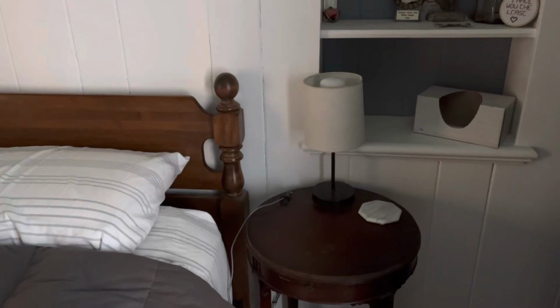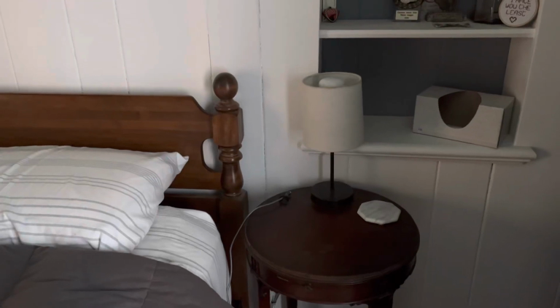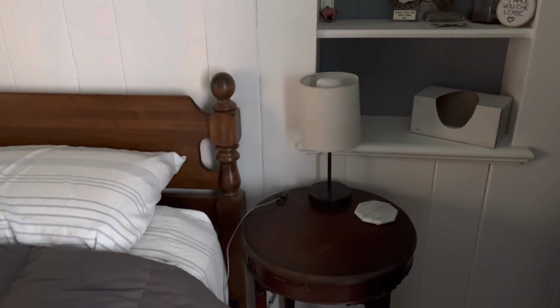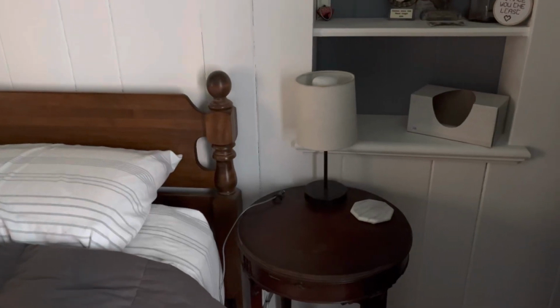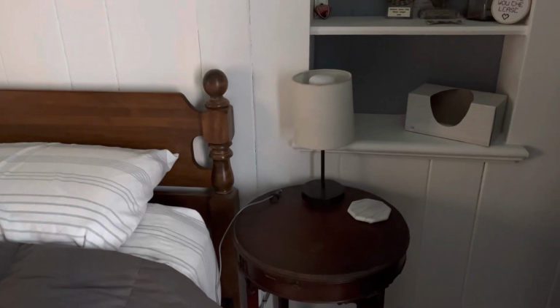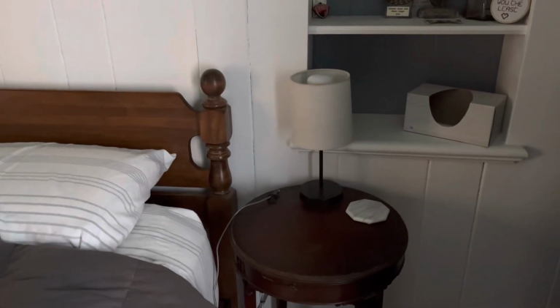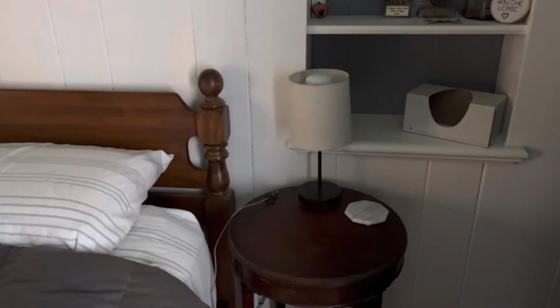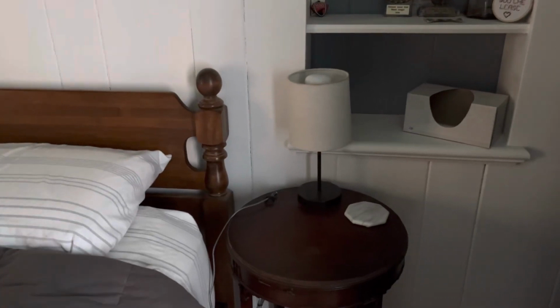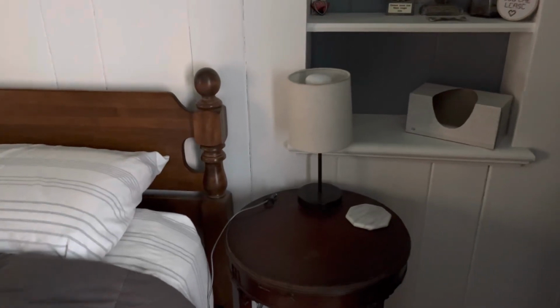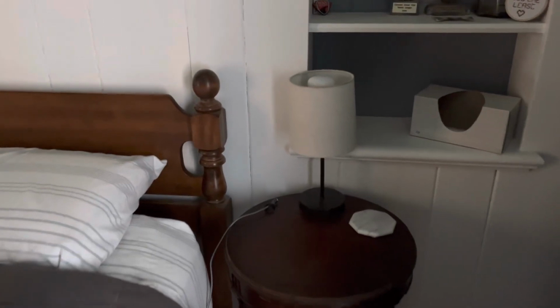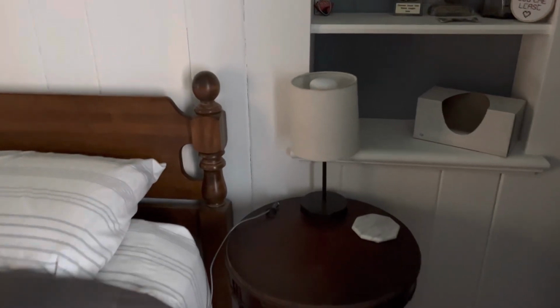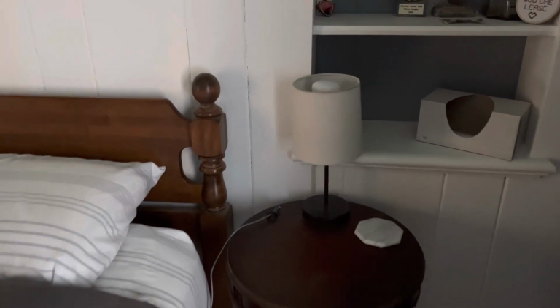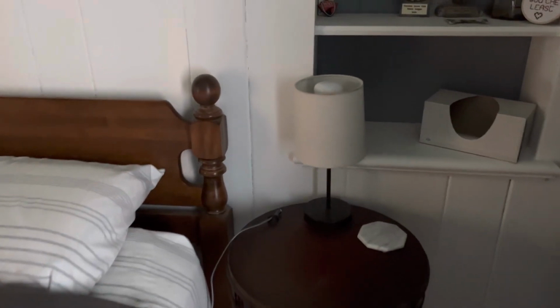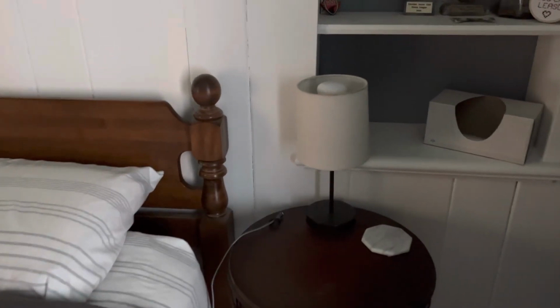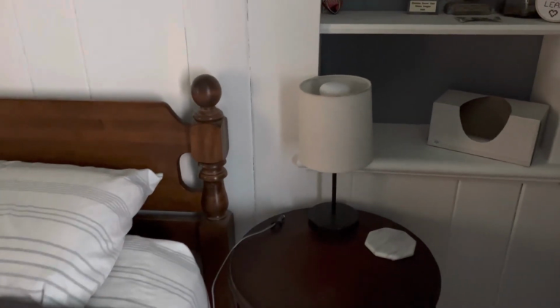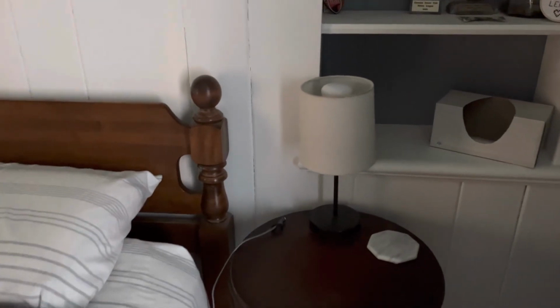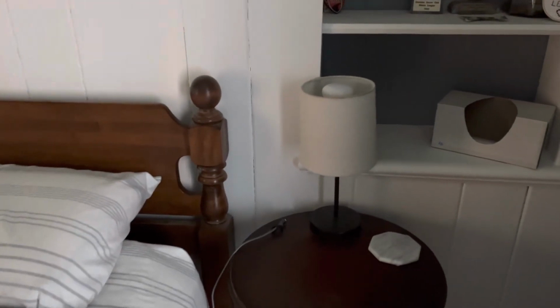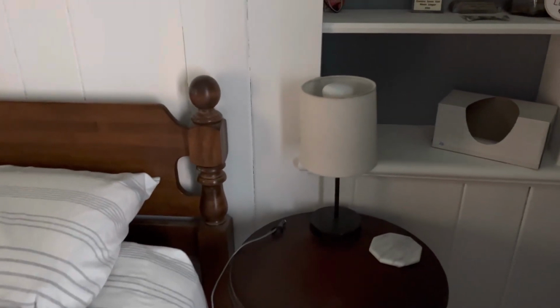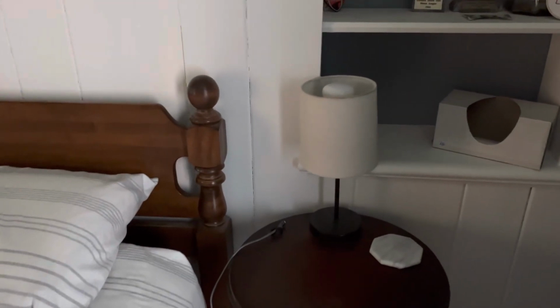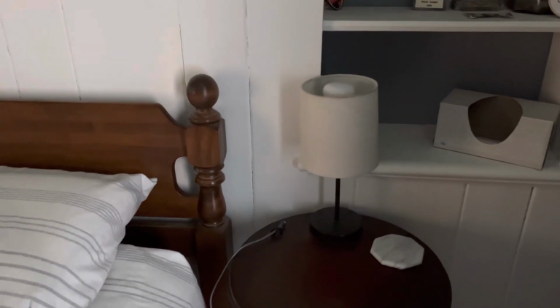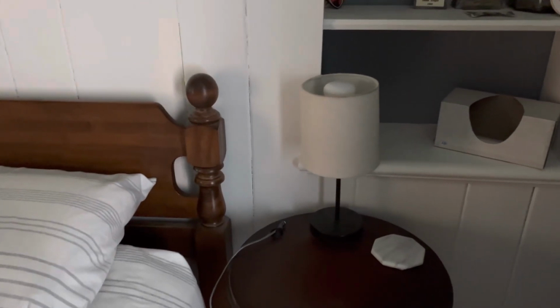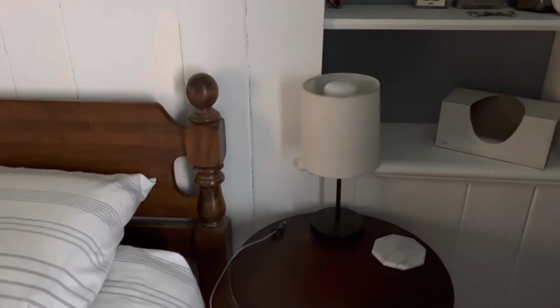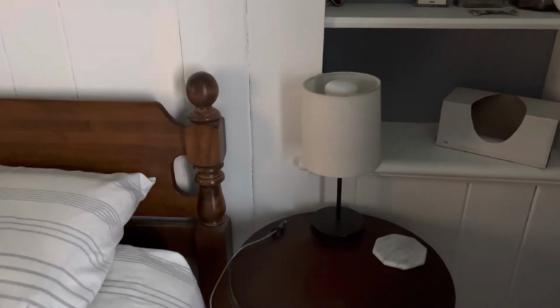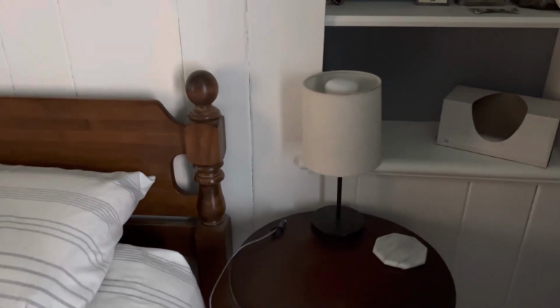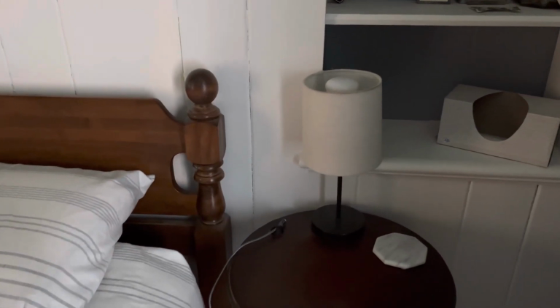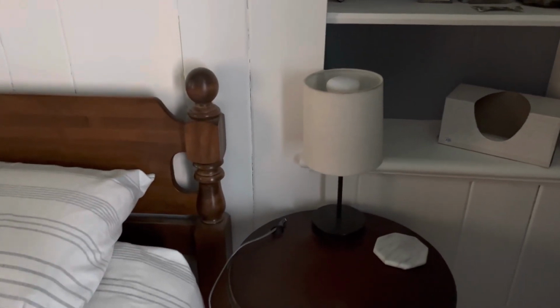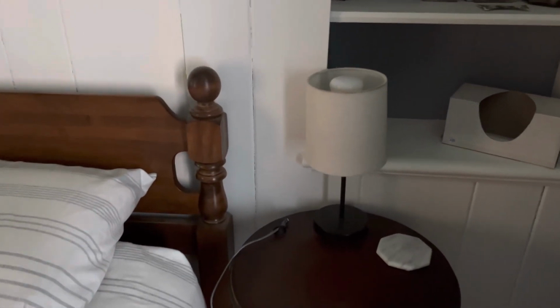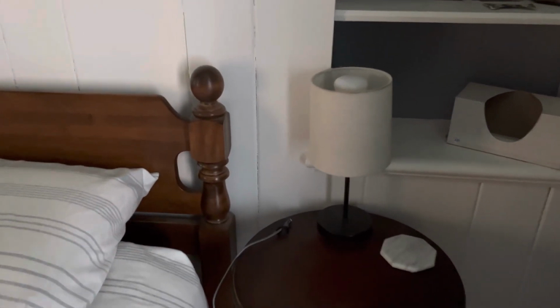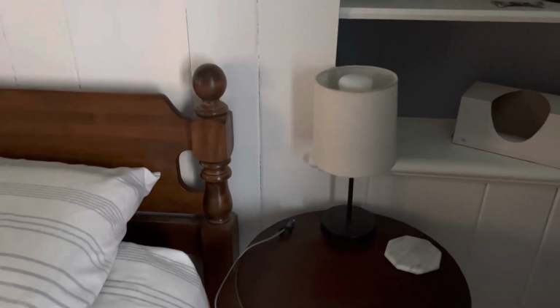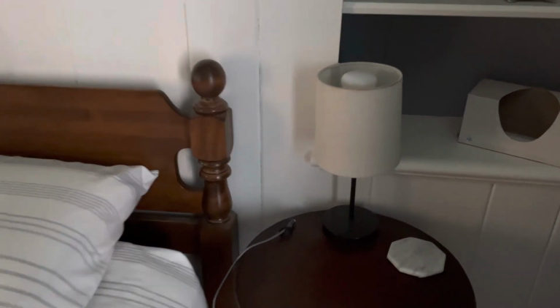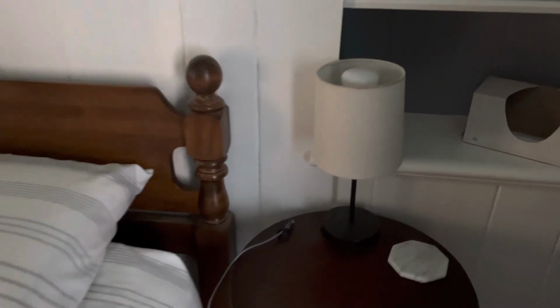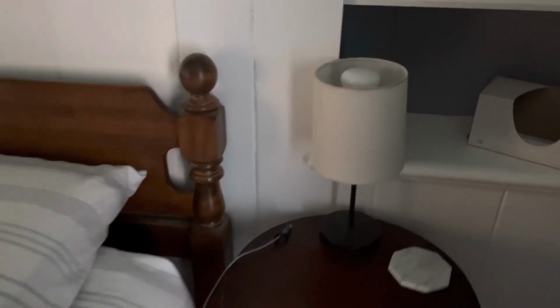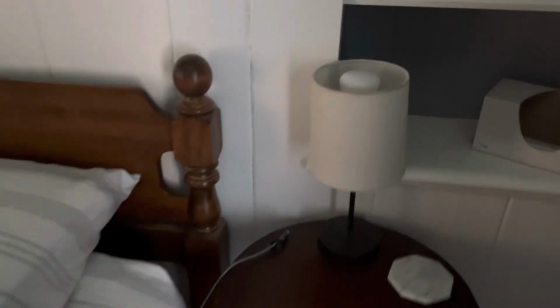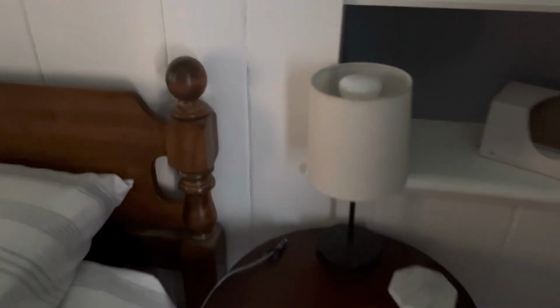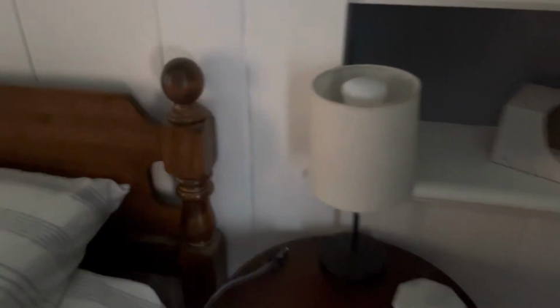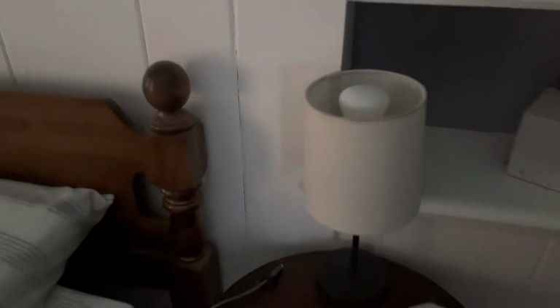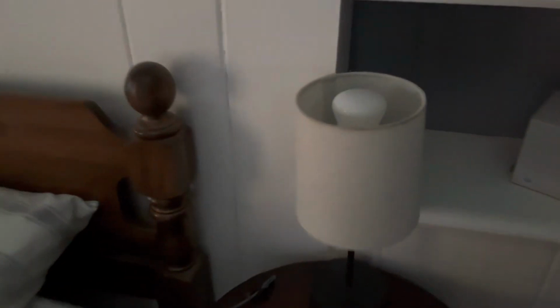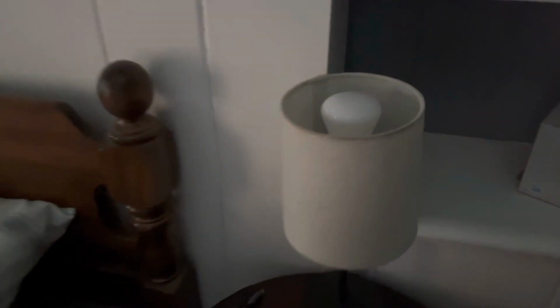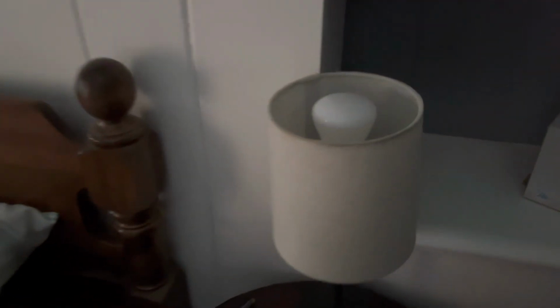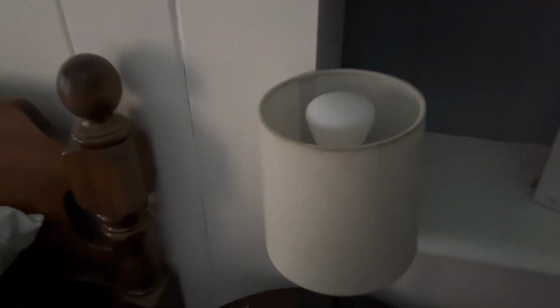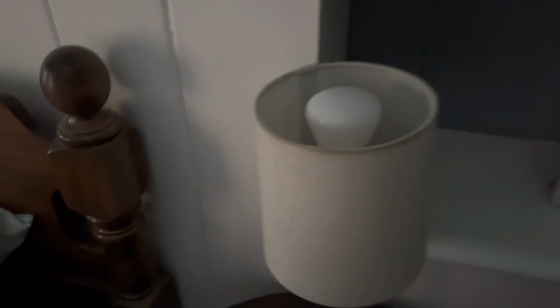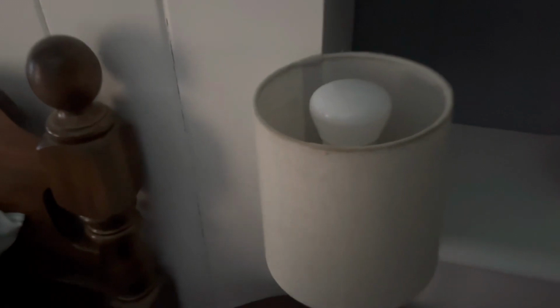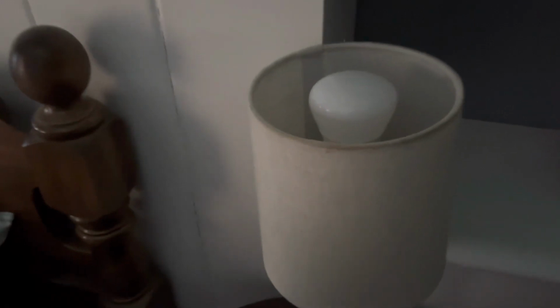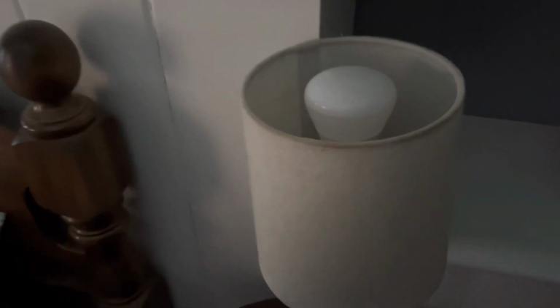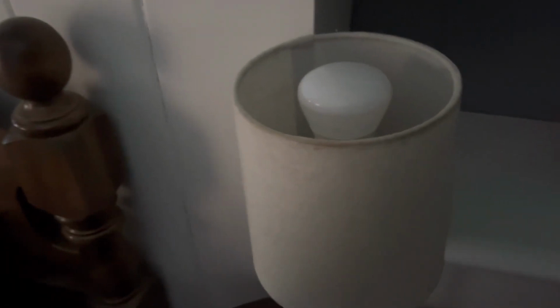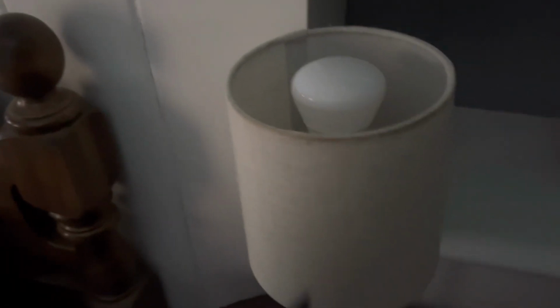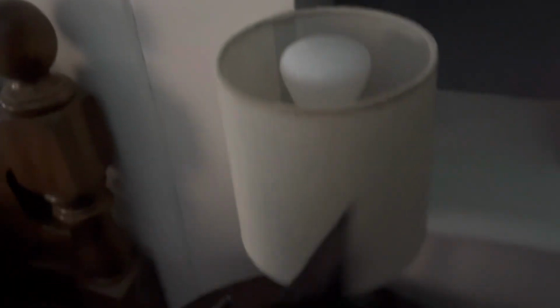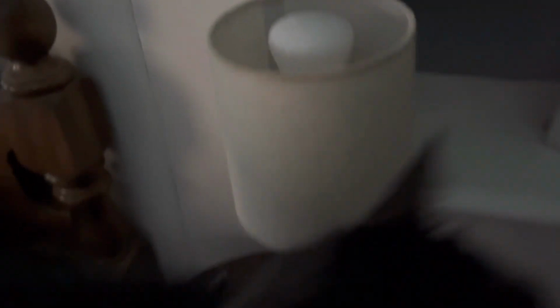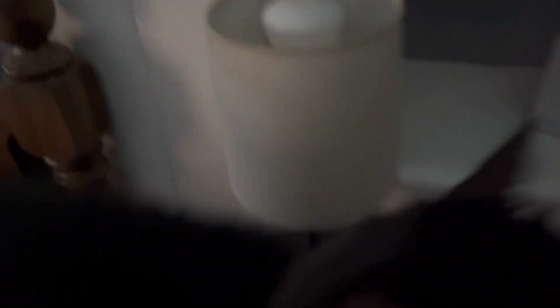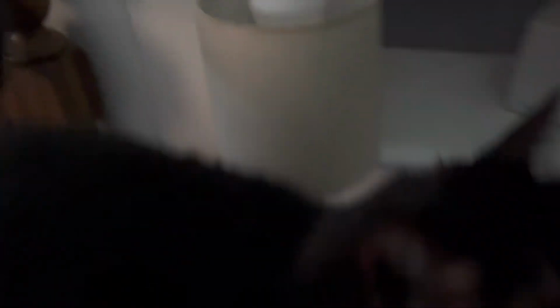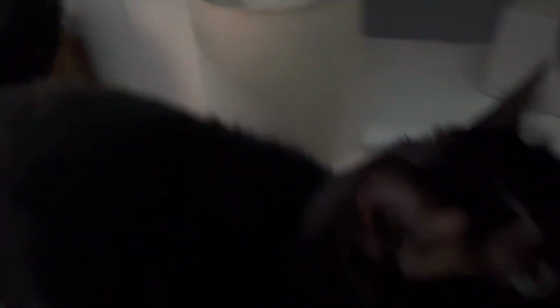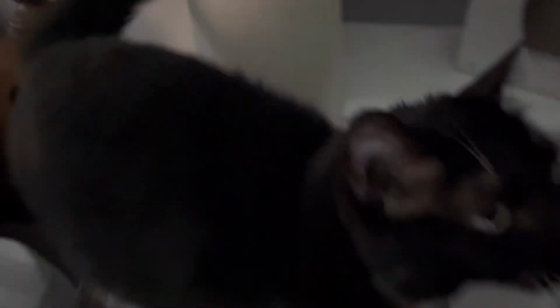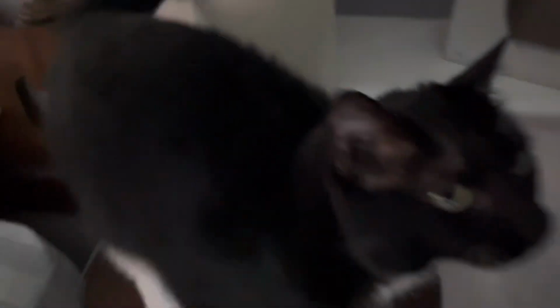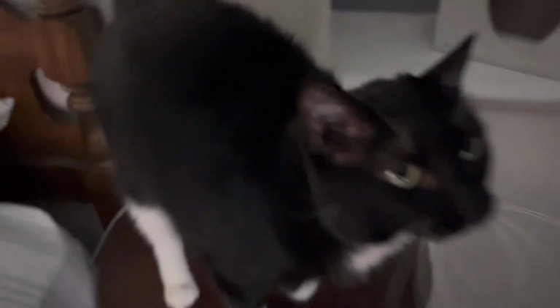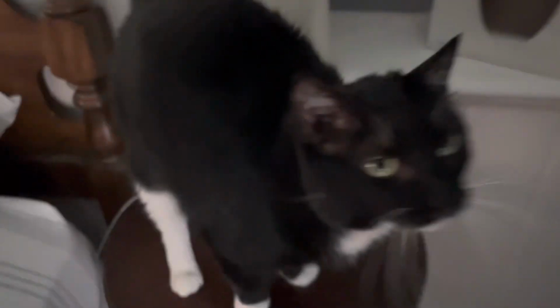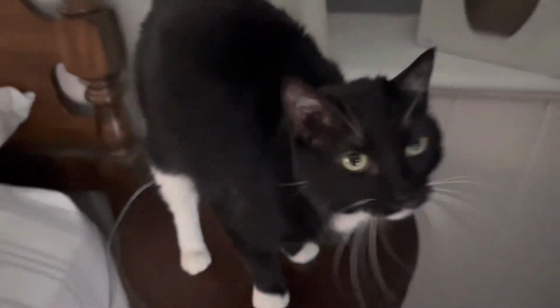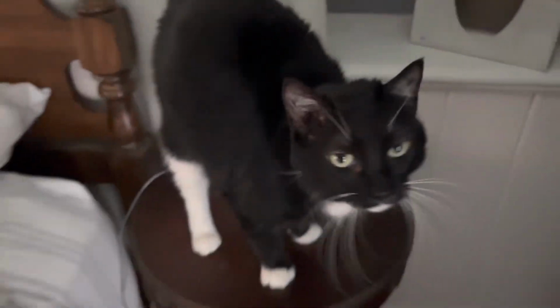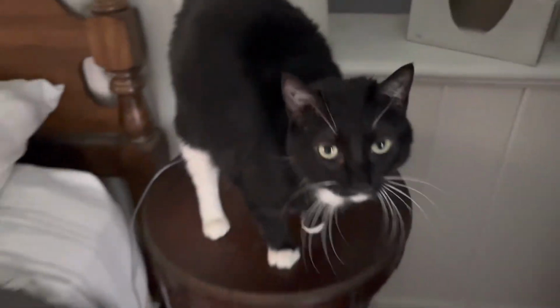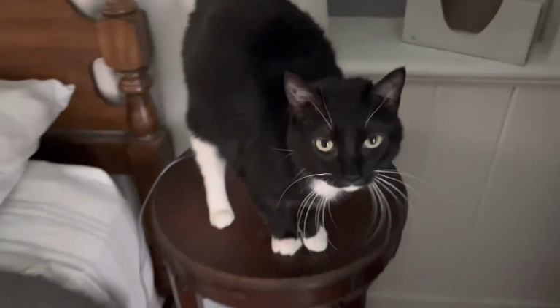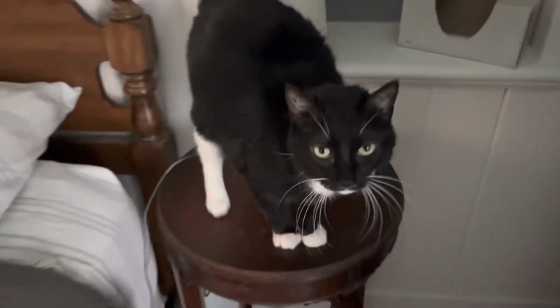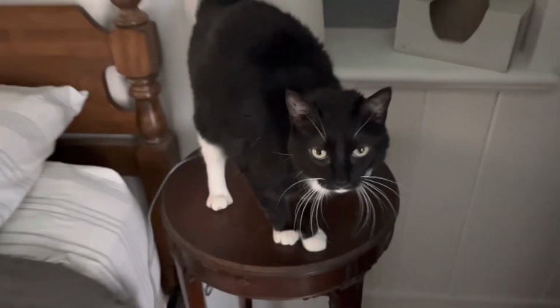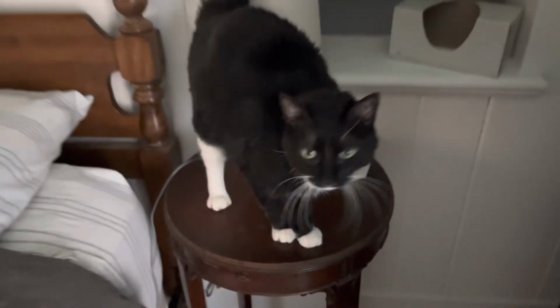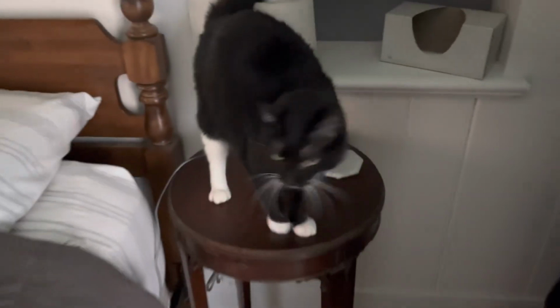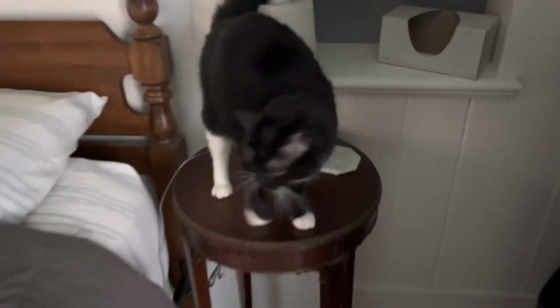Hello, and welcome to my nightstand. Today I'm going to tell you about these Philips Hue light bulbs, and we've got a guest star here — that's Lisa.